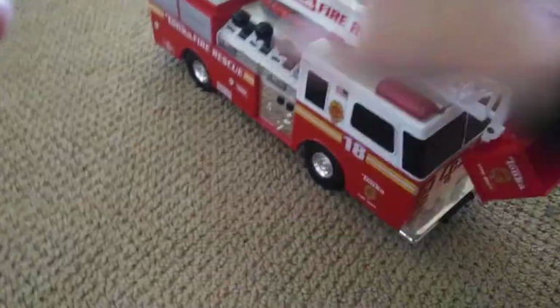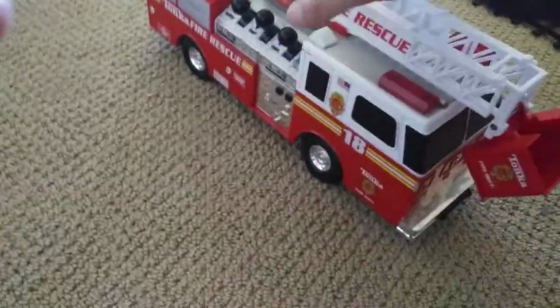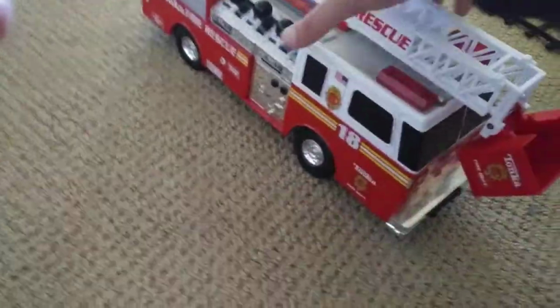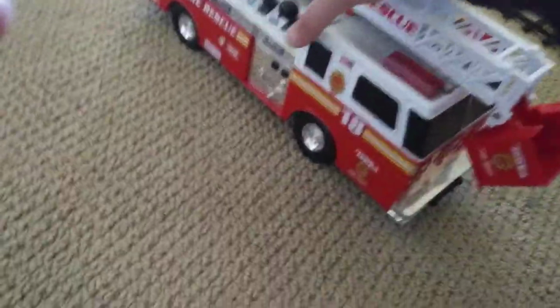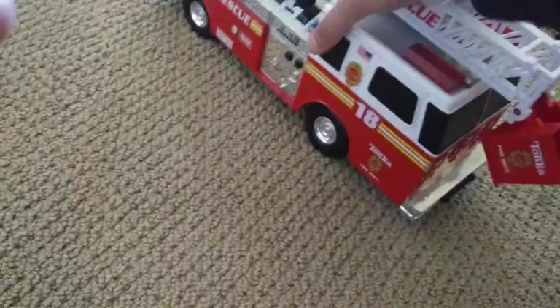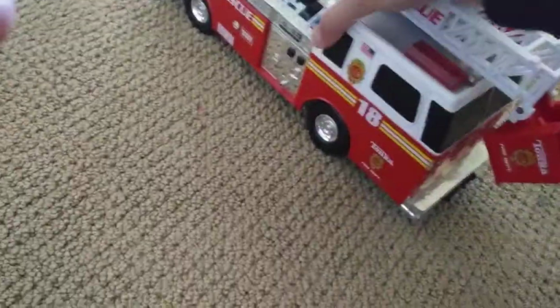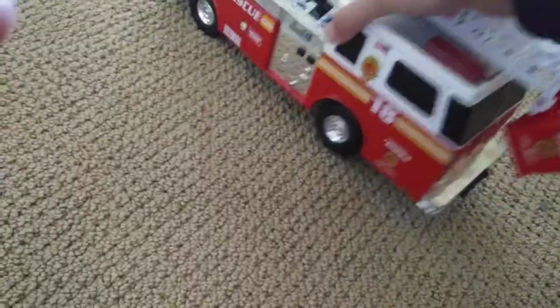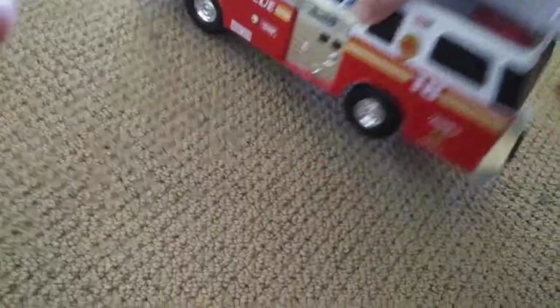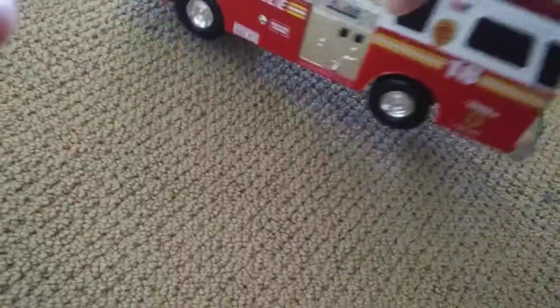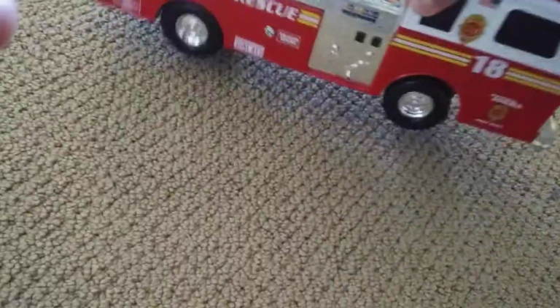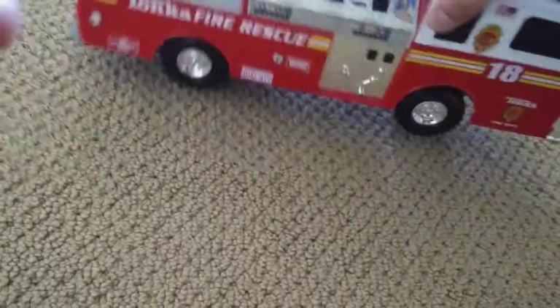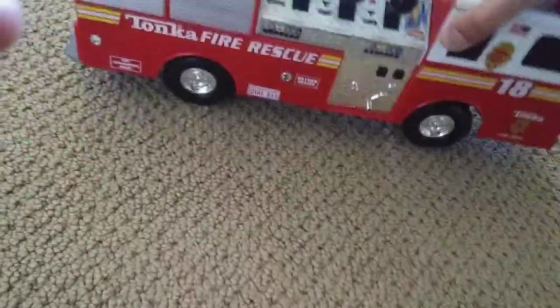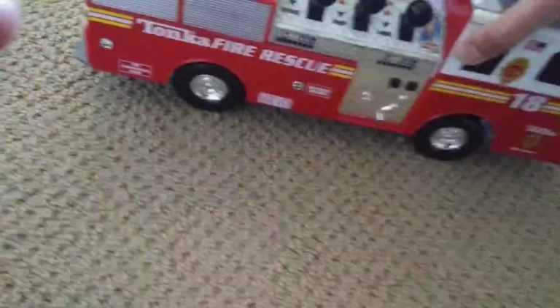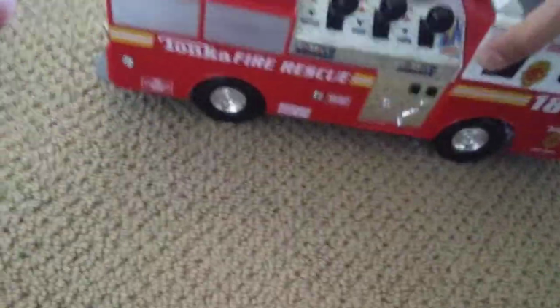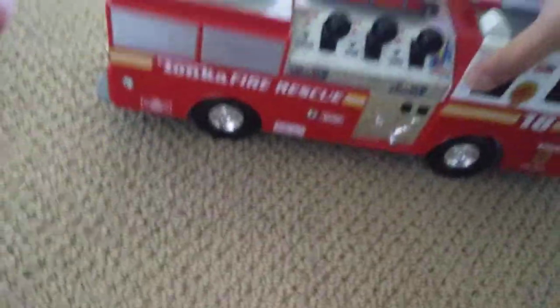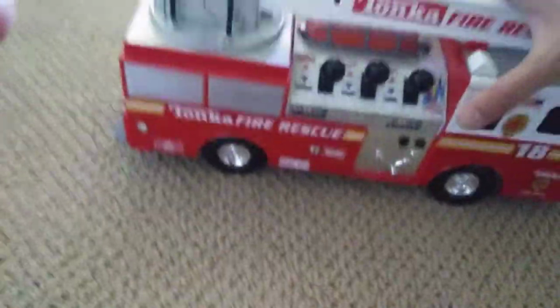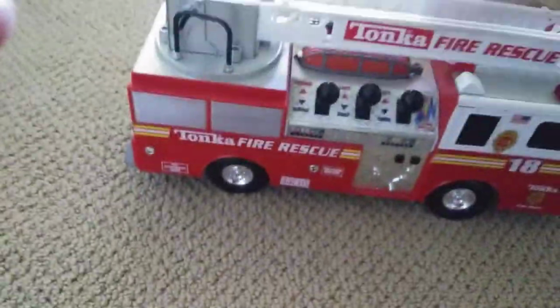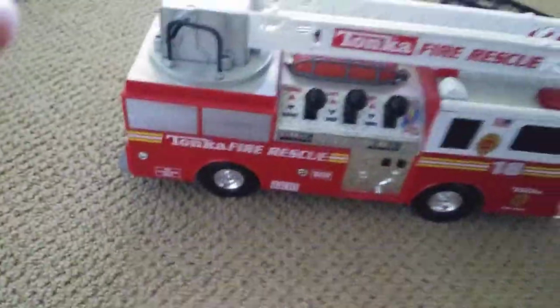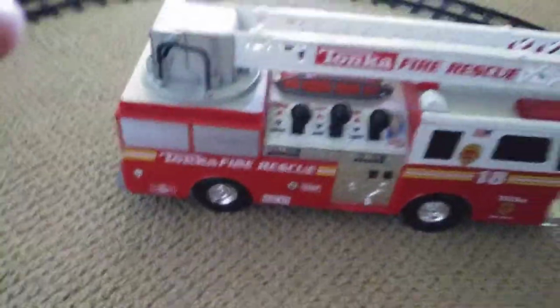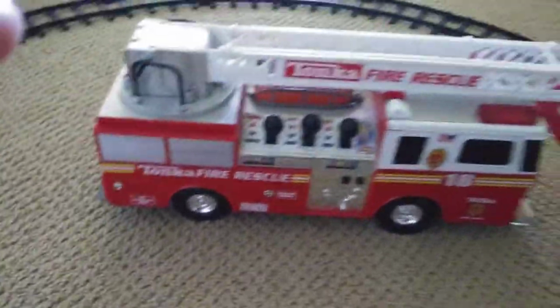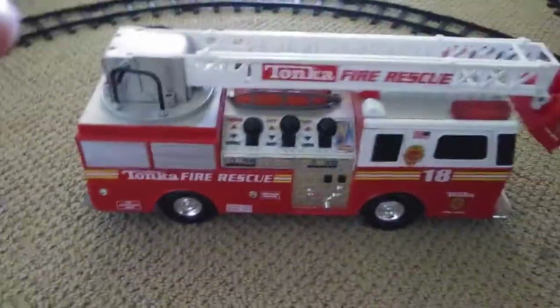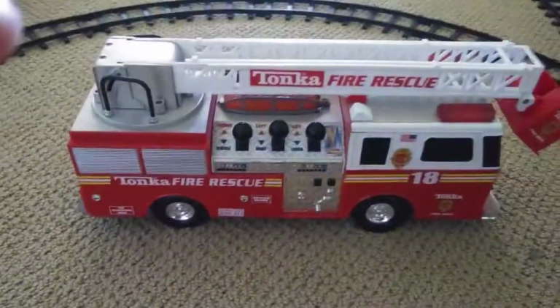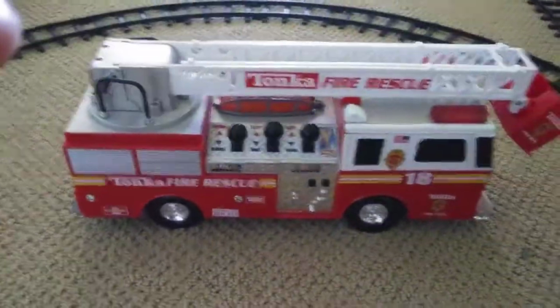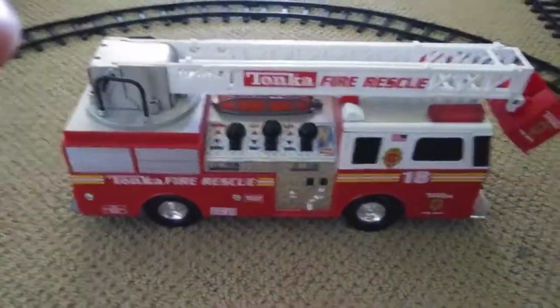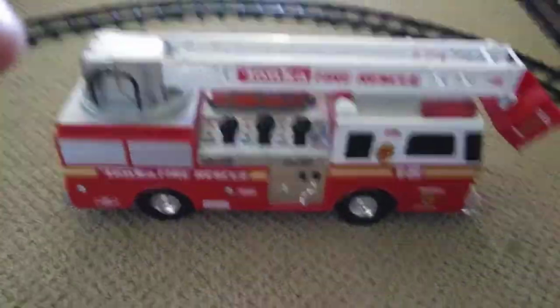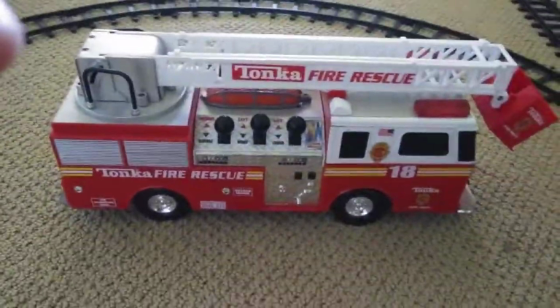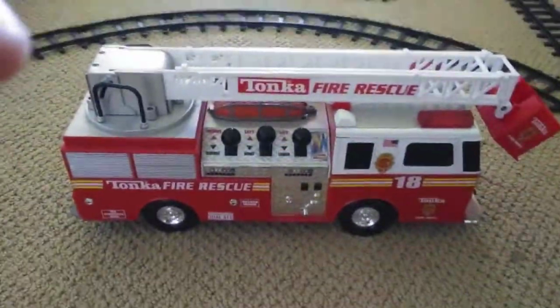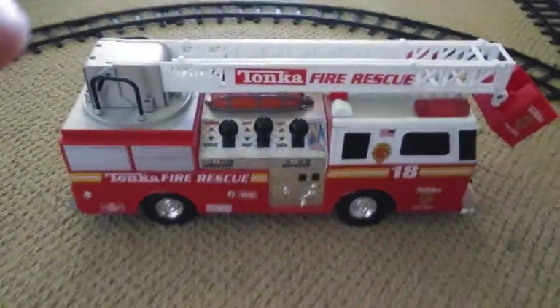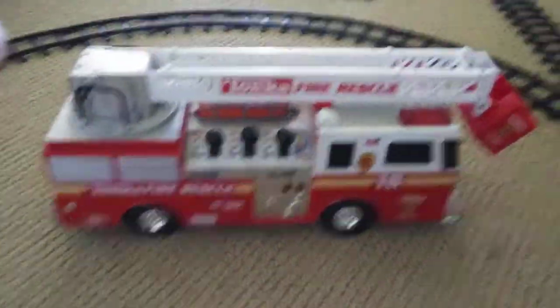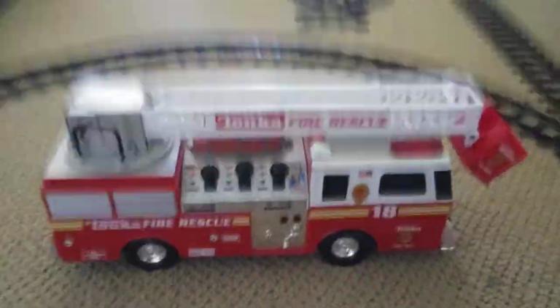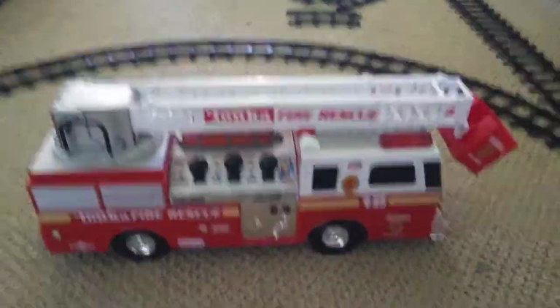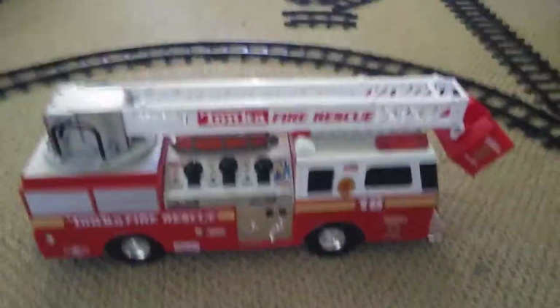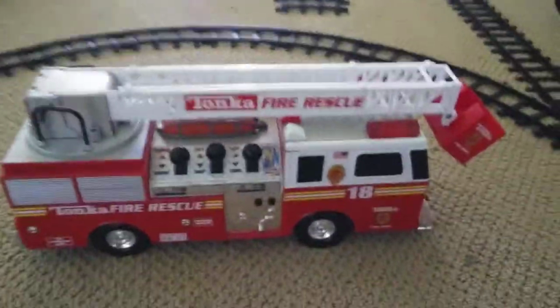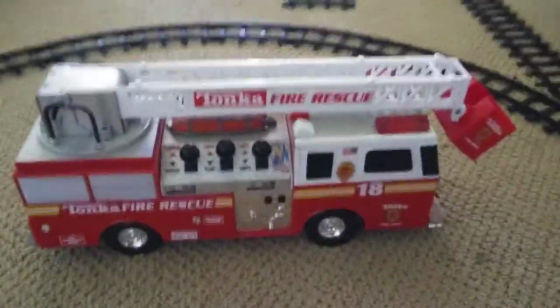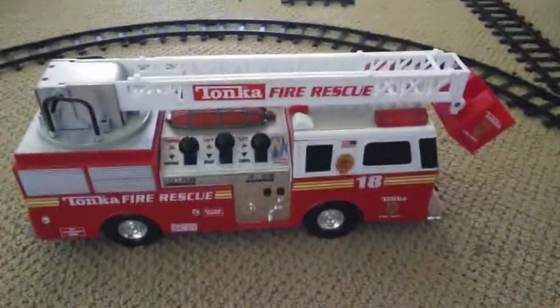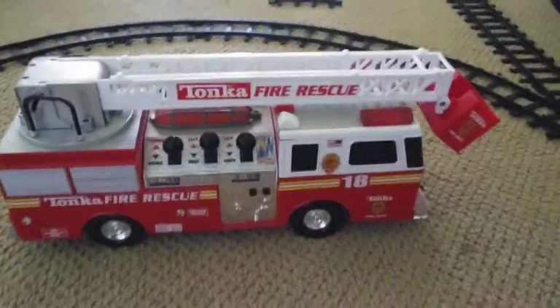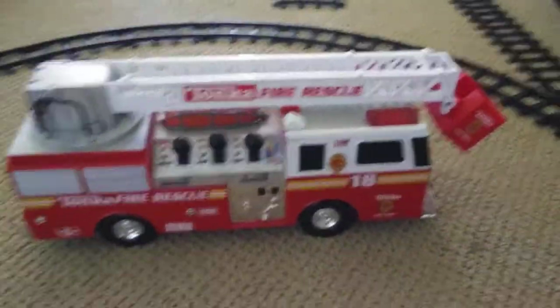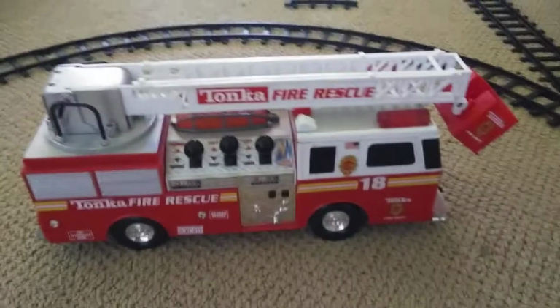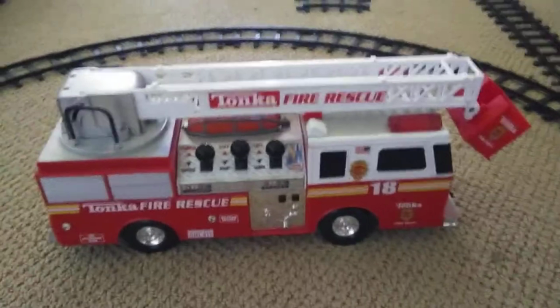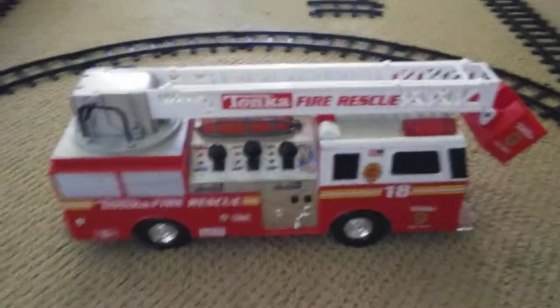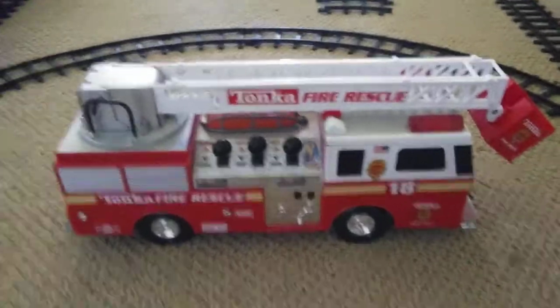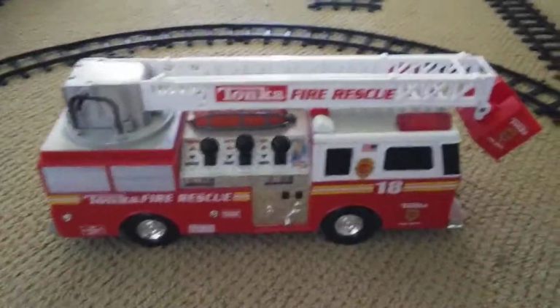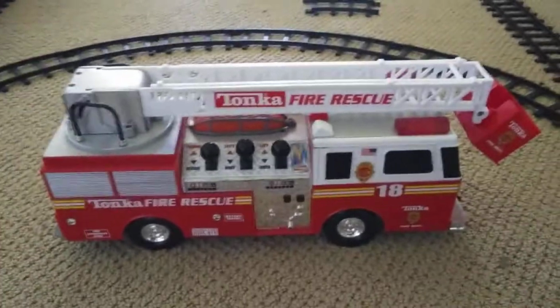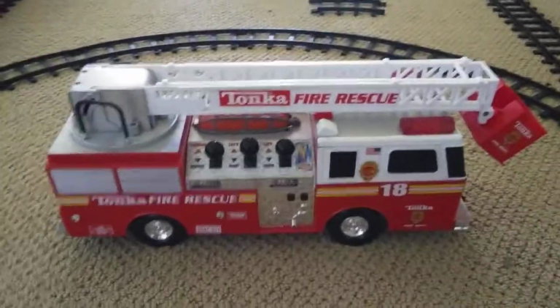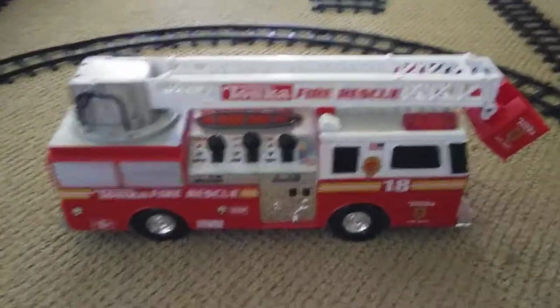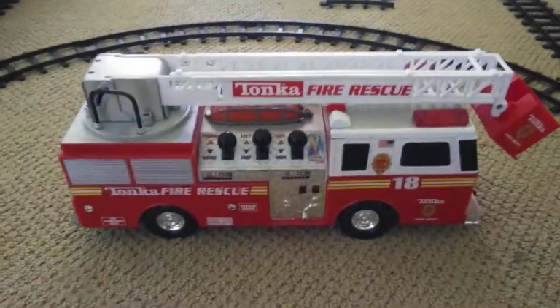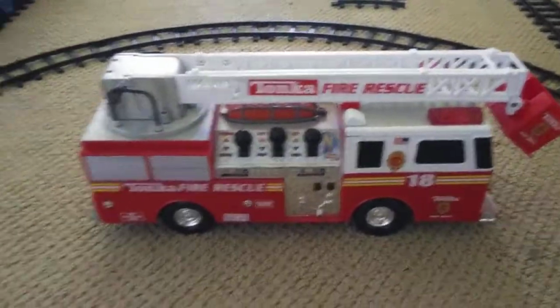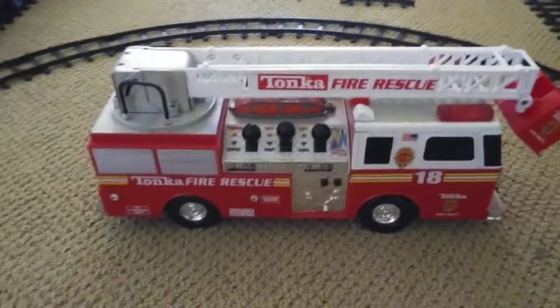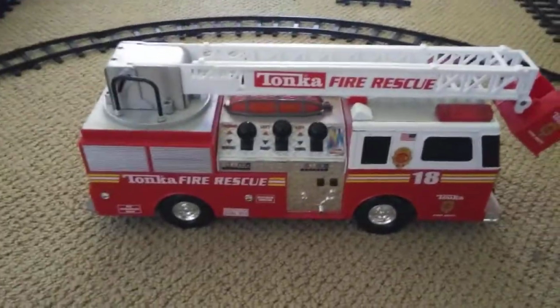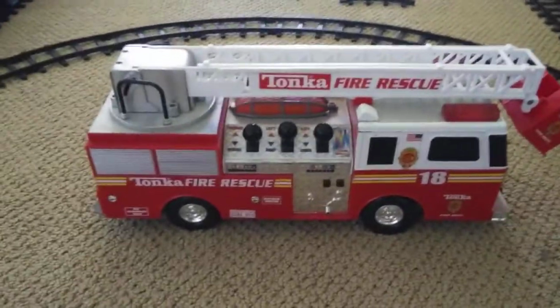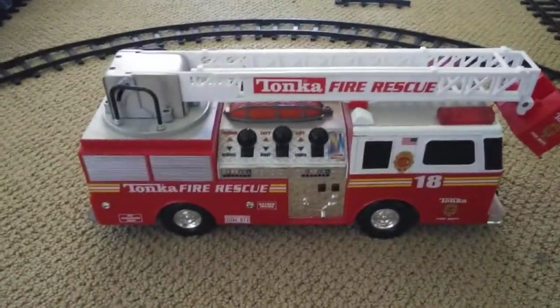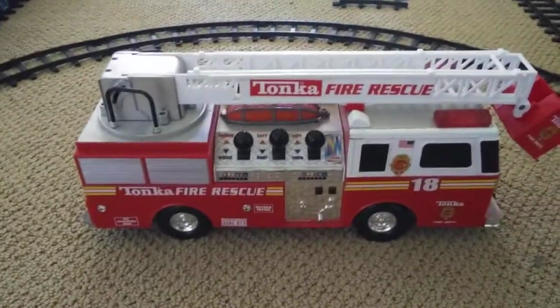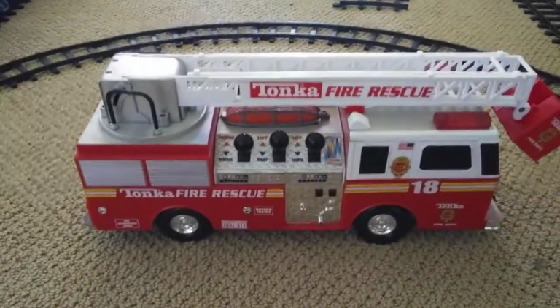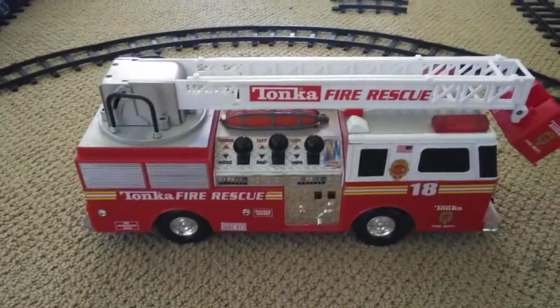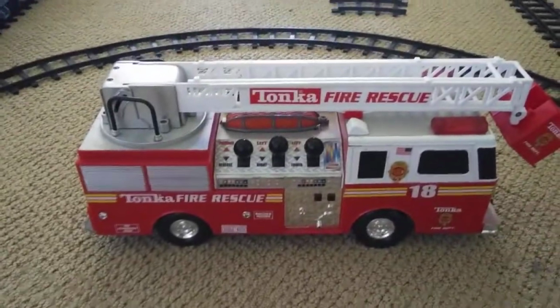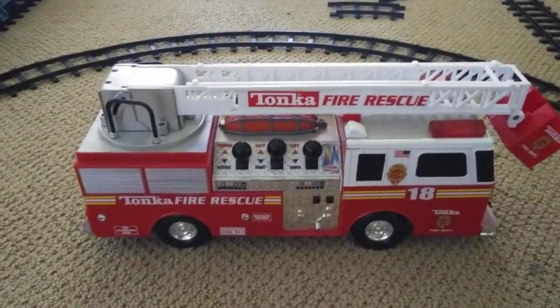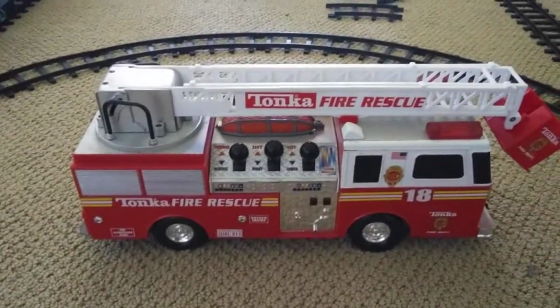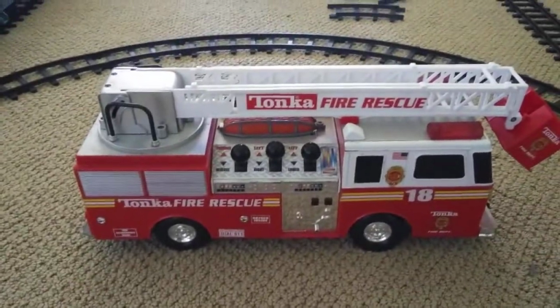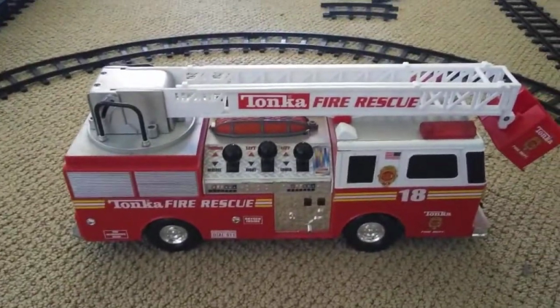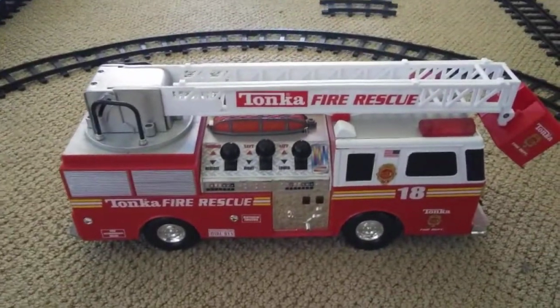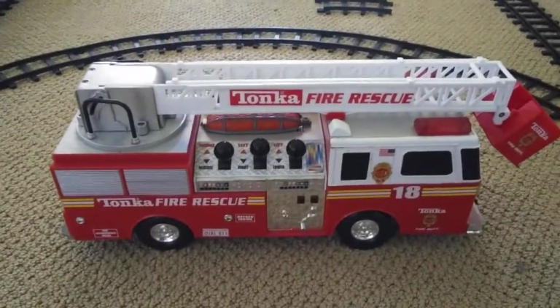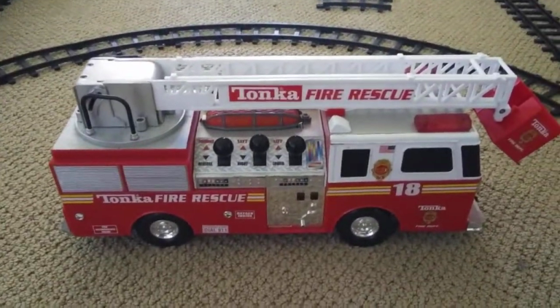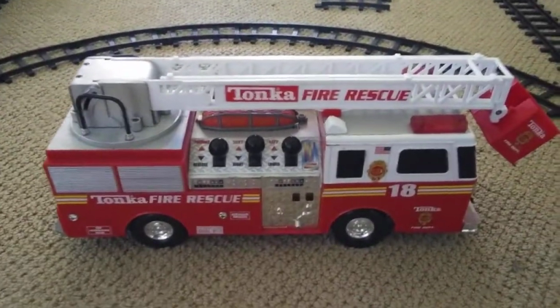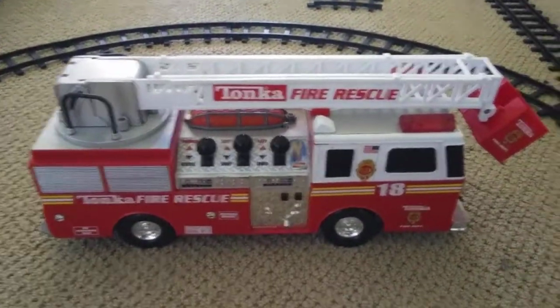This is for Andrew's station. He's a huge fan of Hess trucks and fire trucks, so this video is dedicated to him.